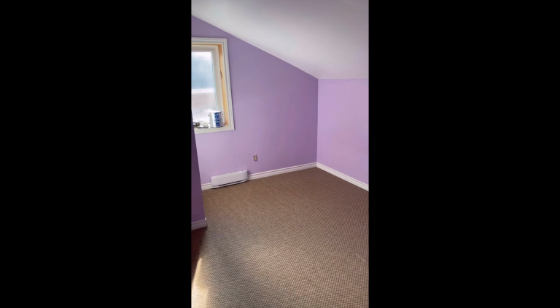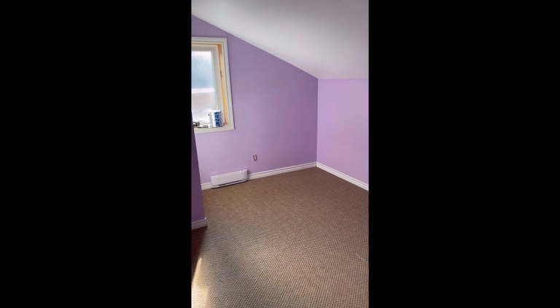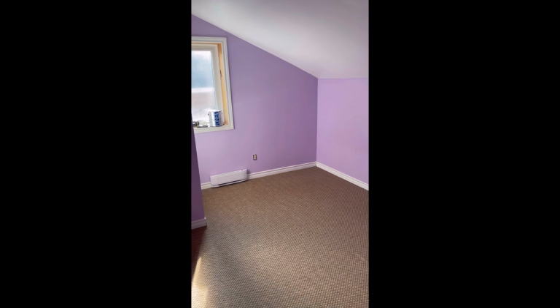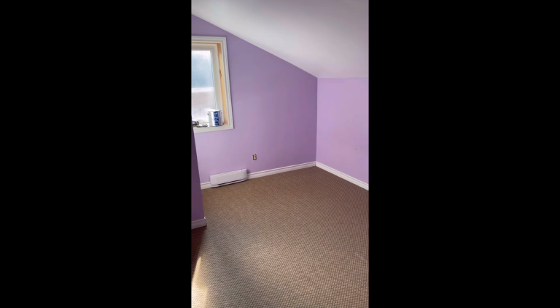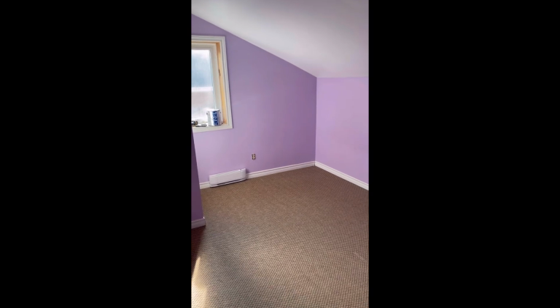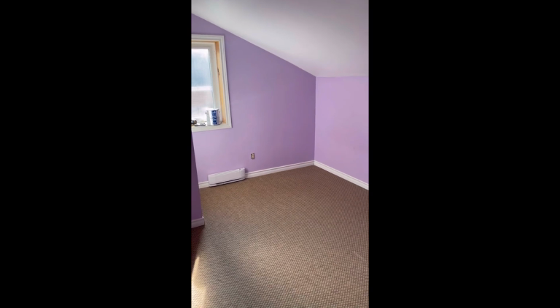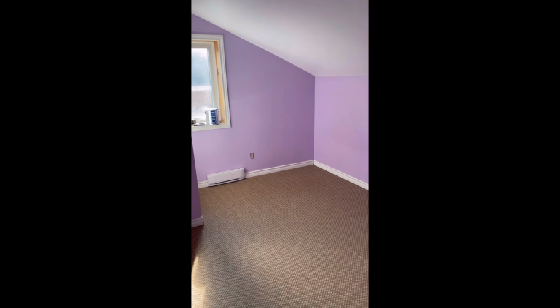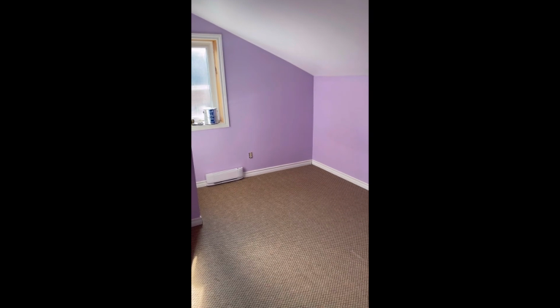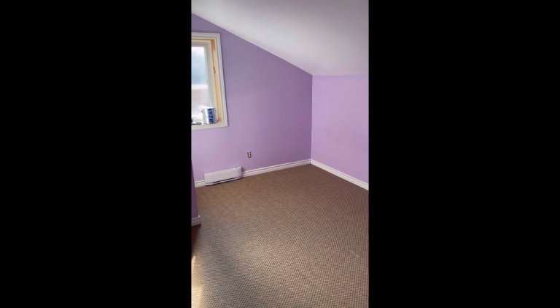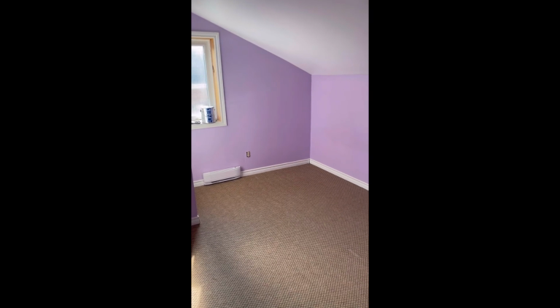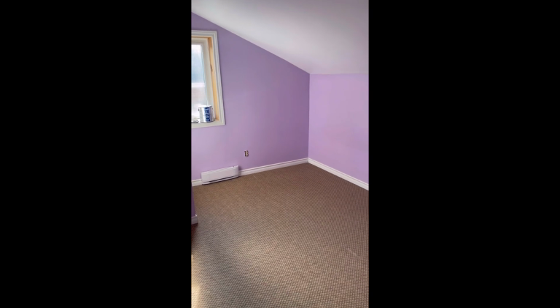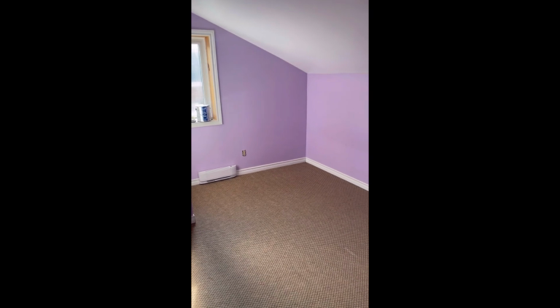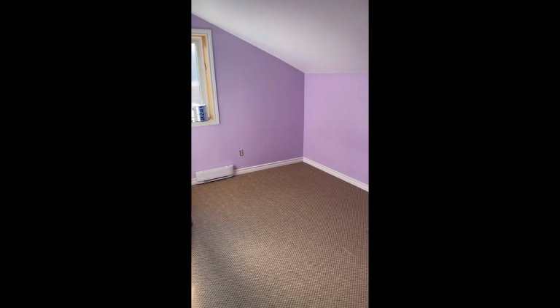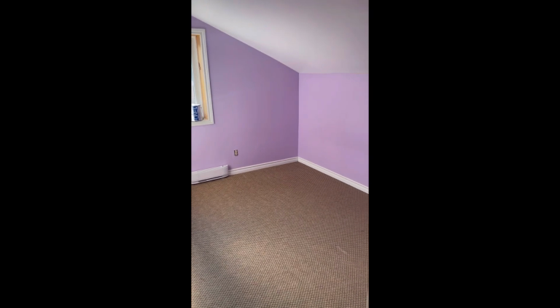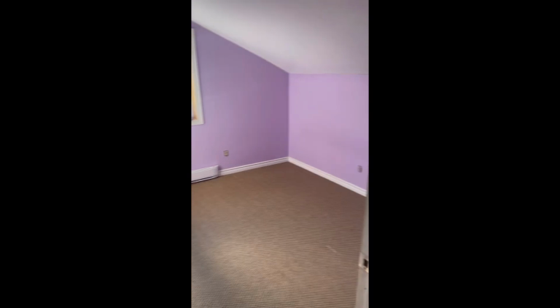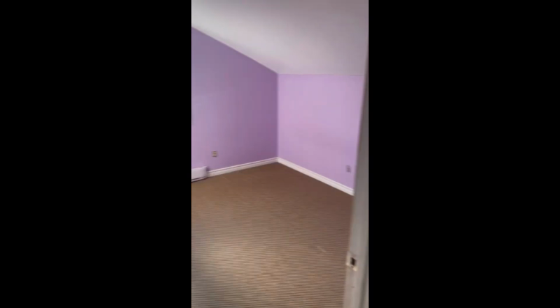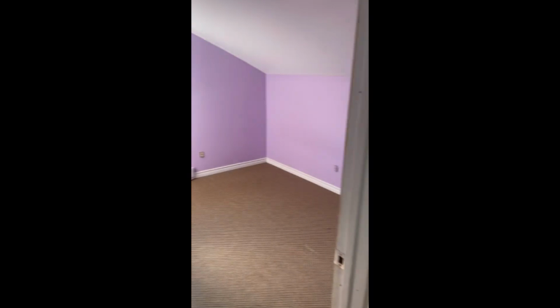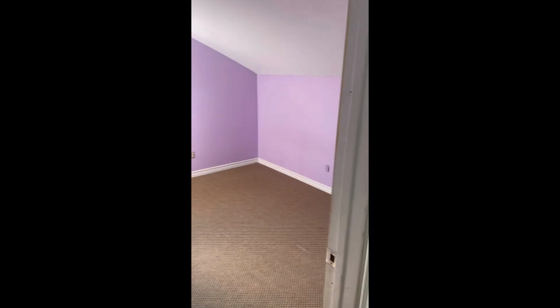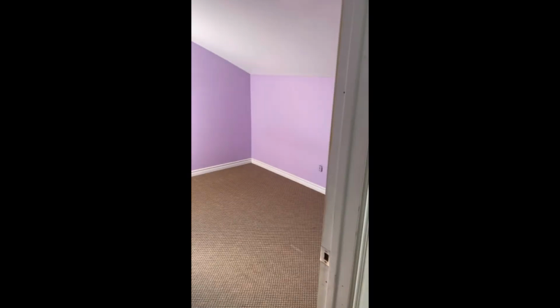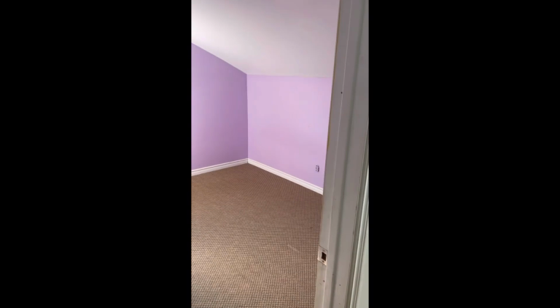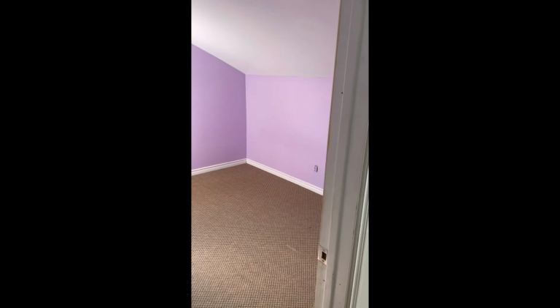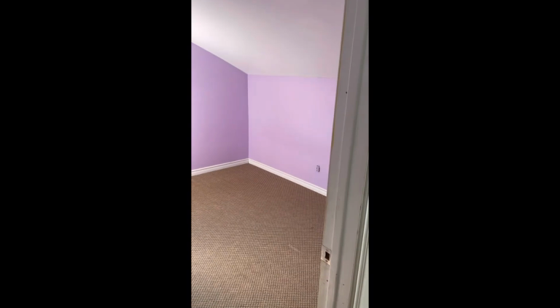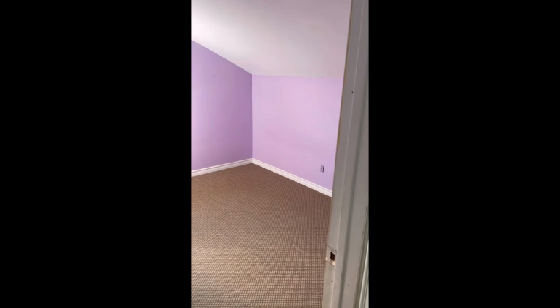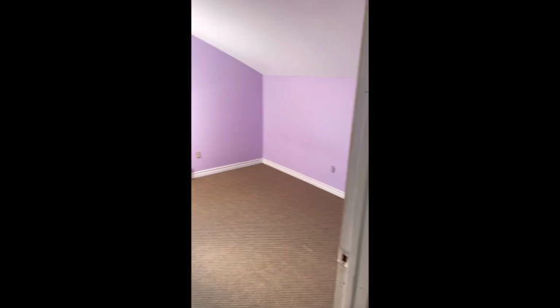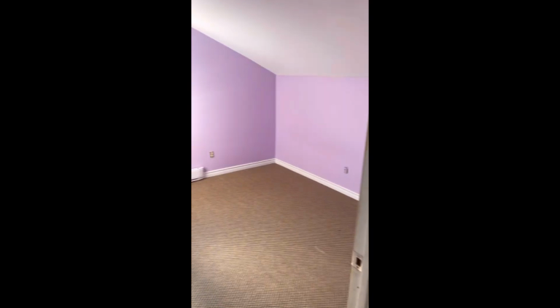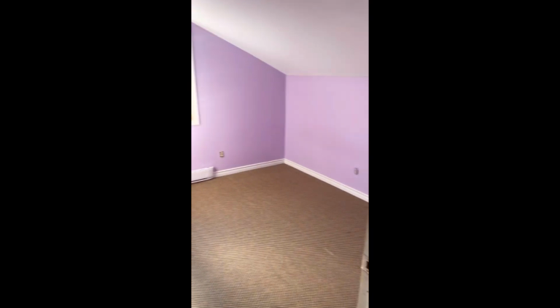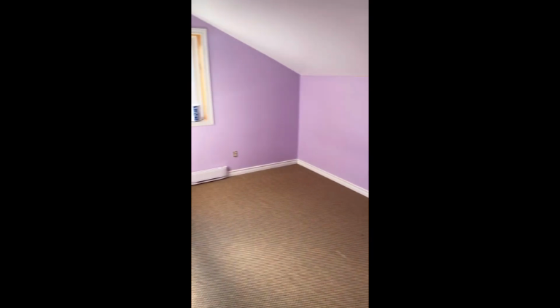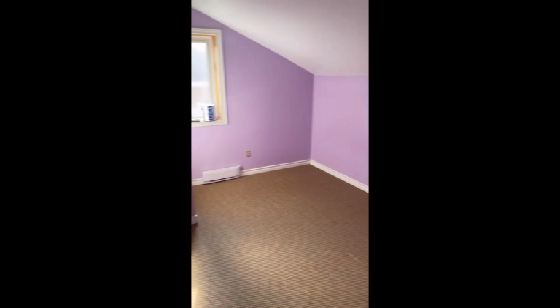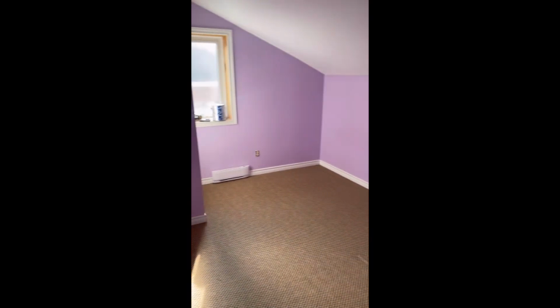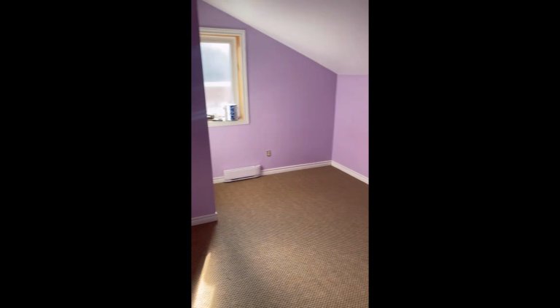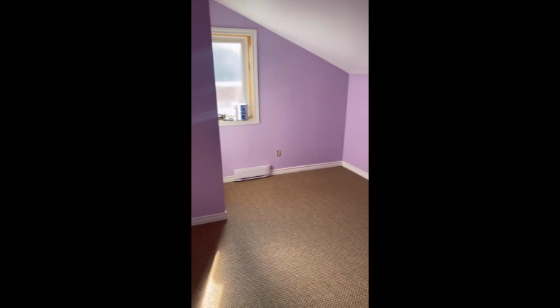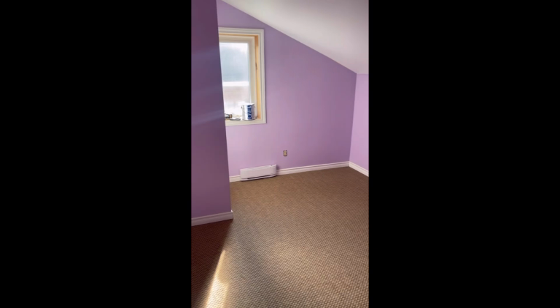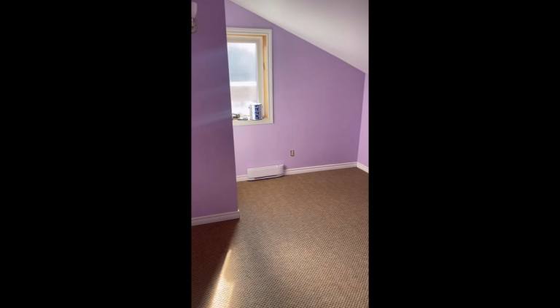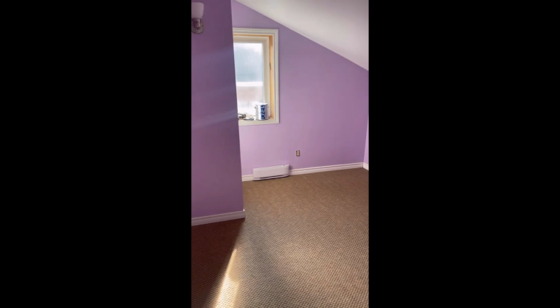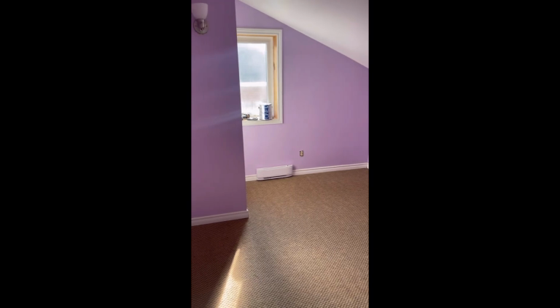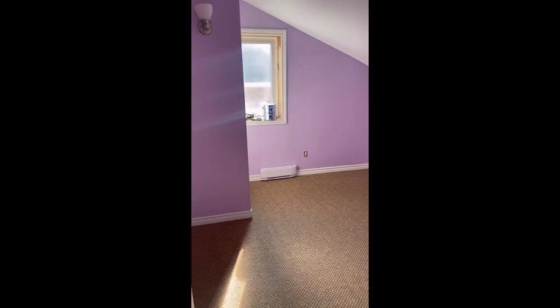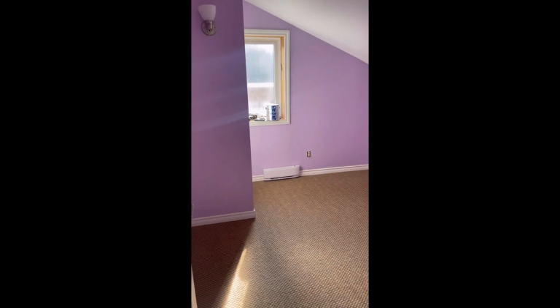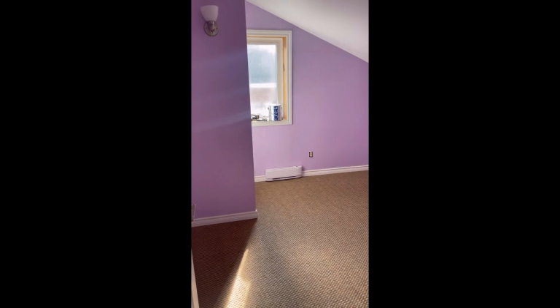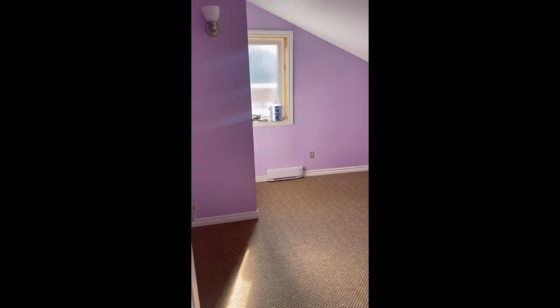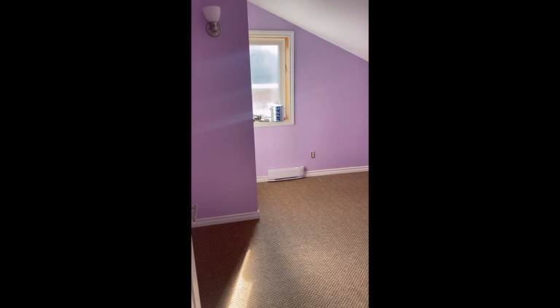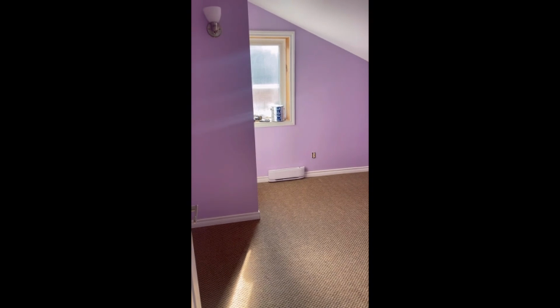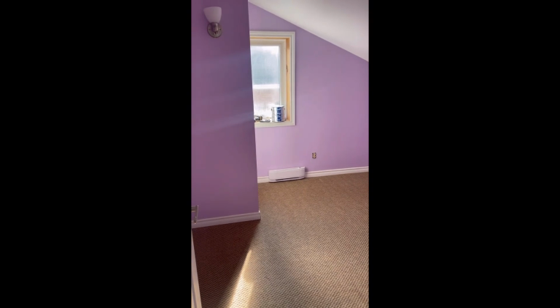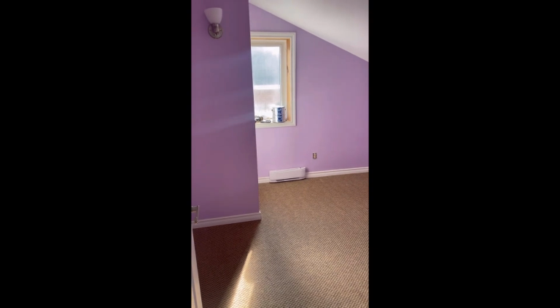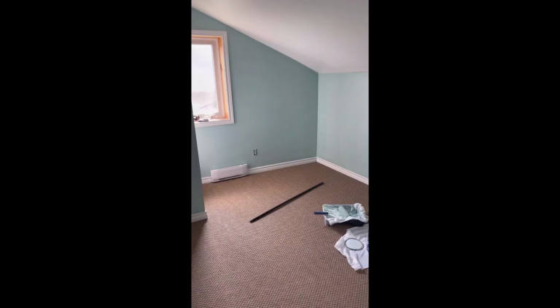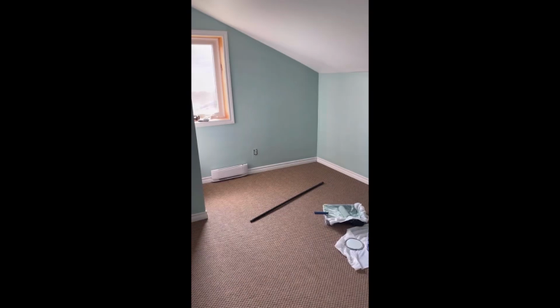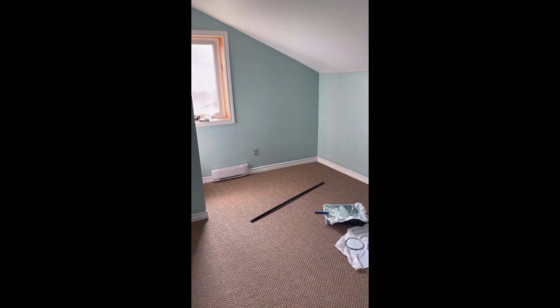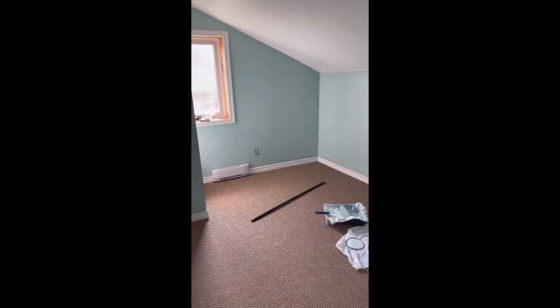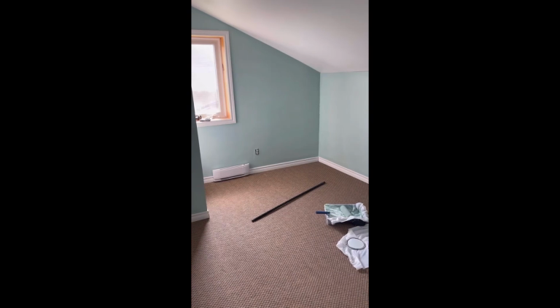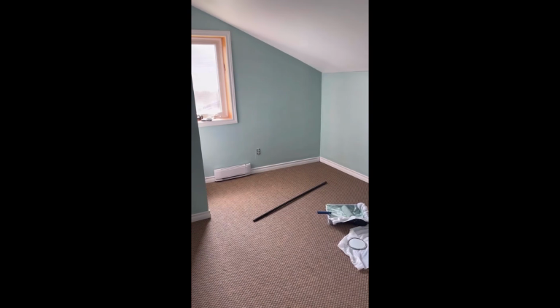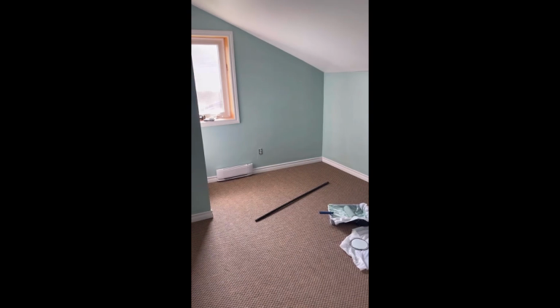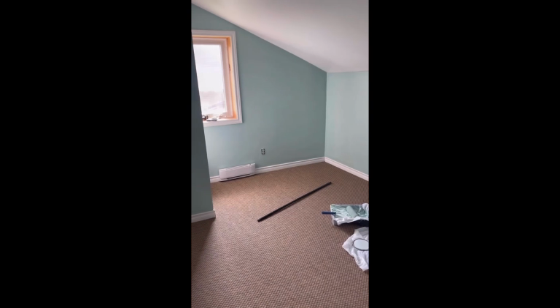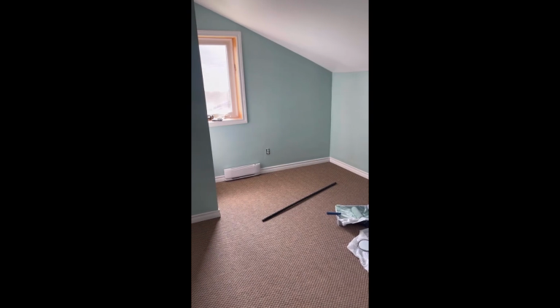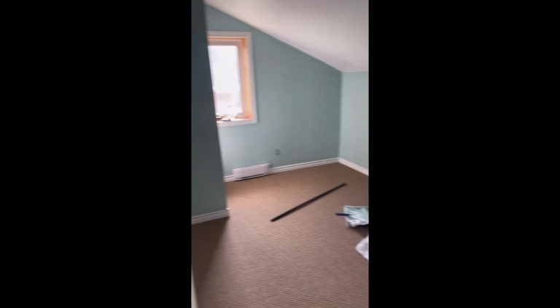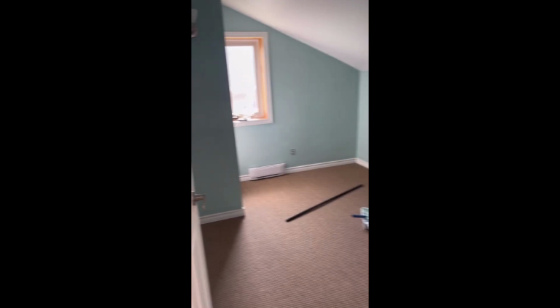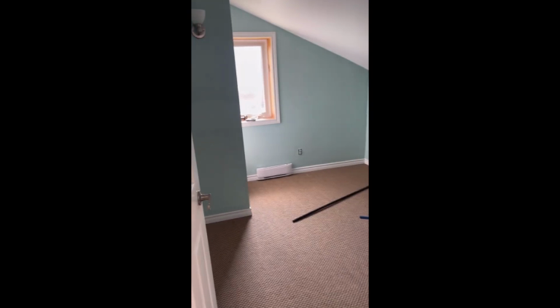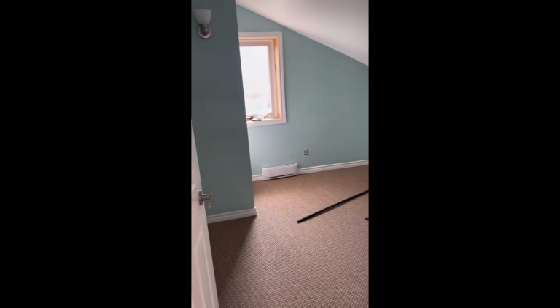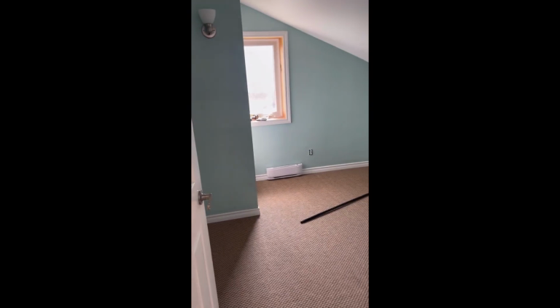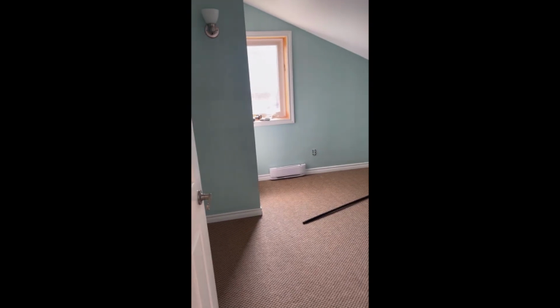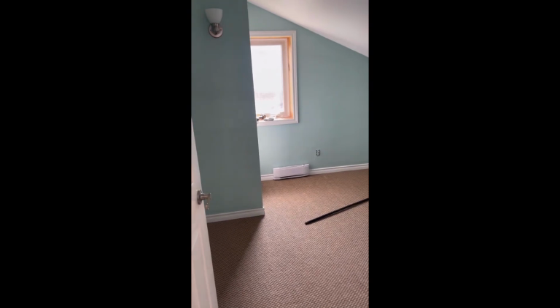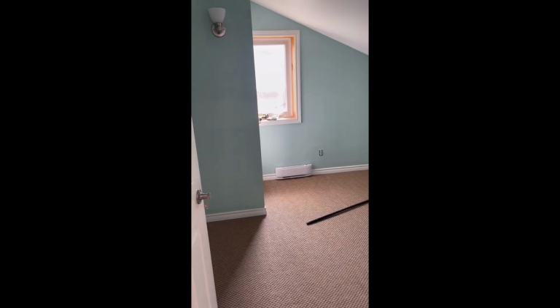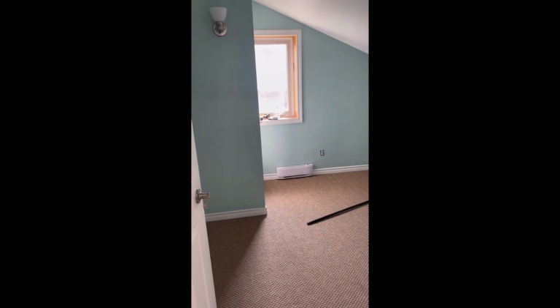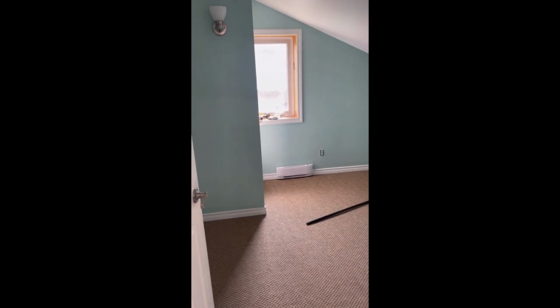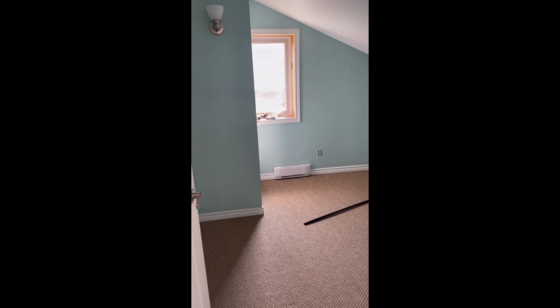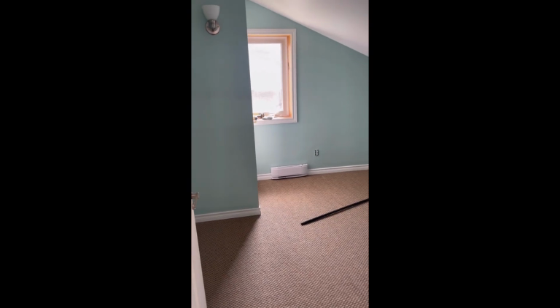This is how you take a room that looks like this — and this is the final product.